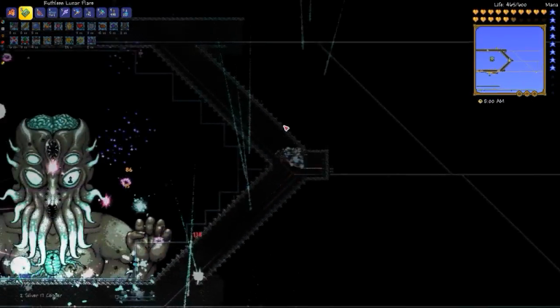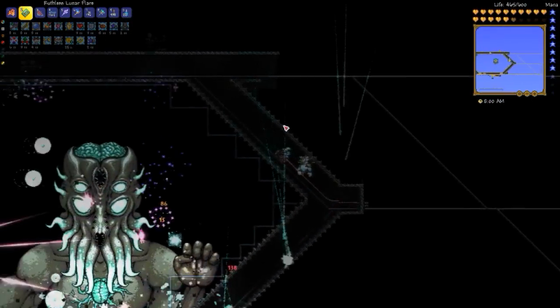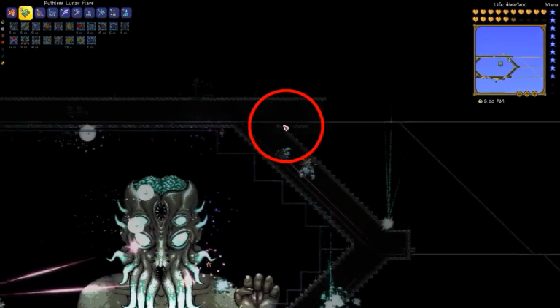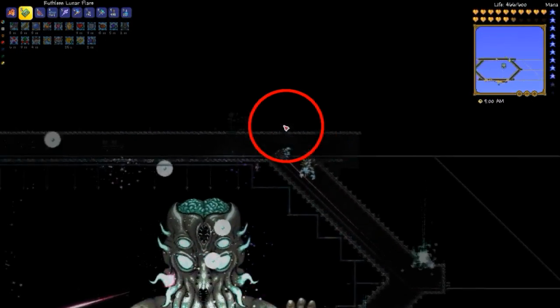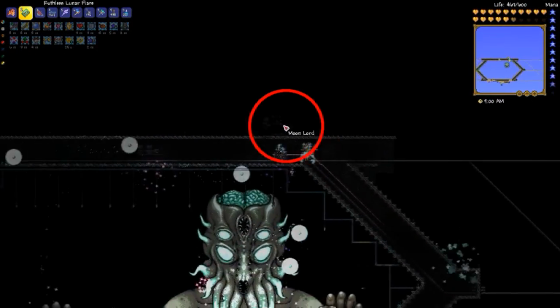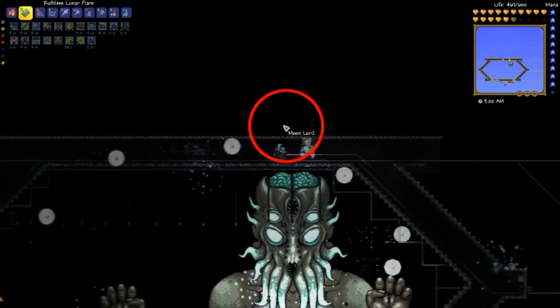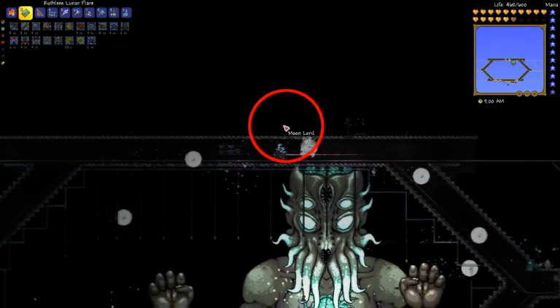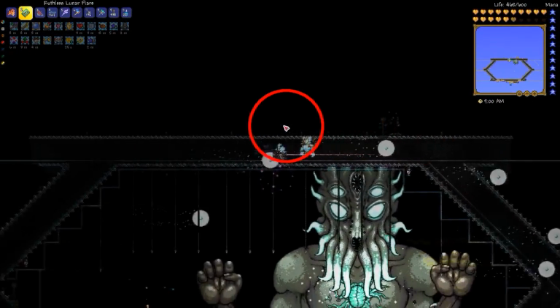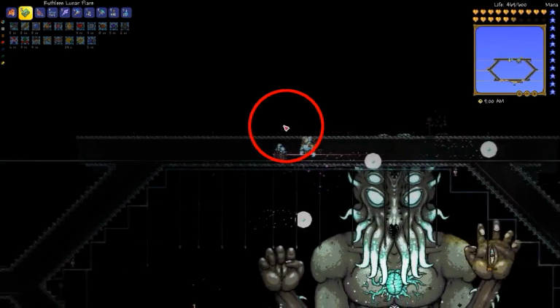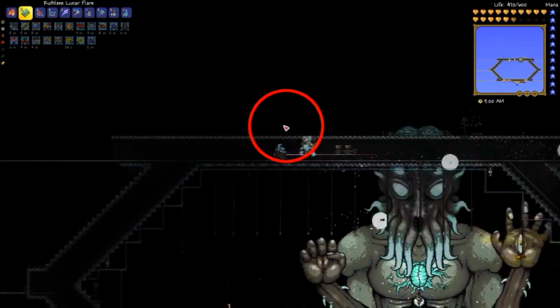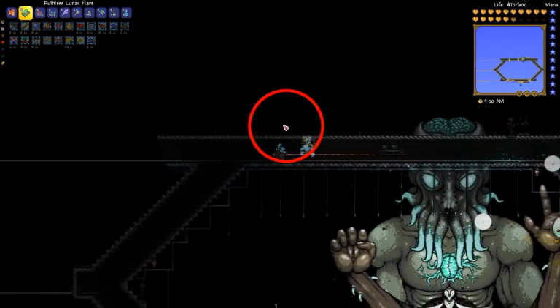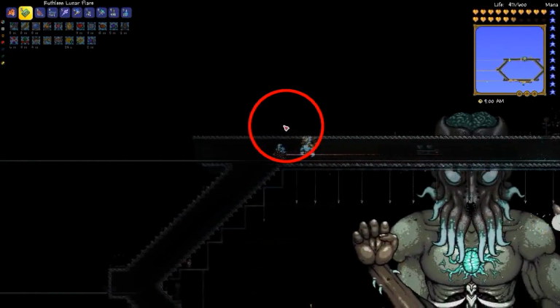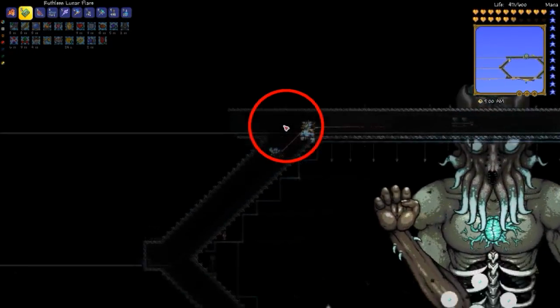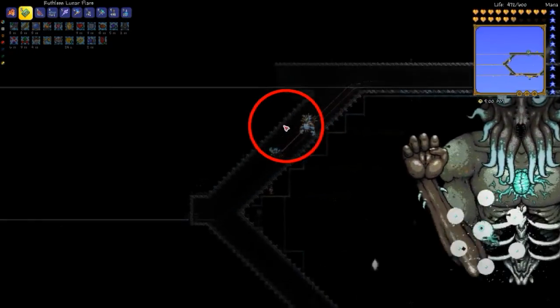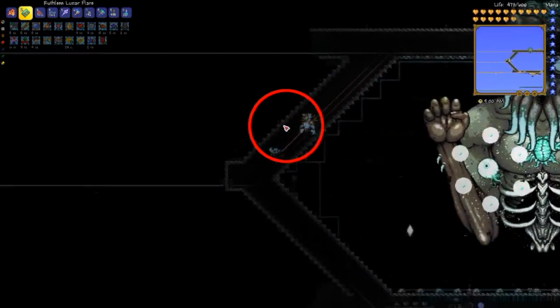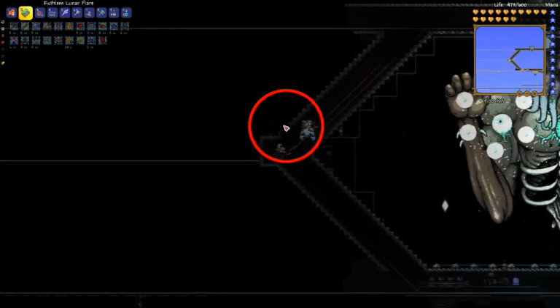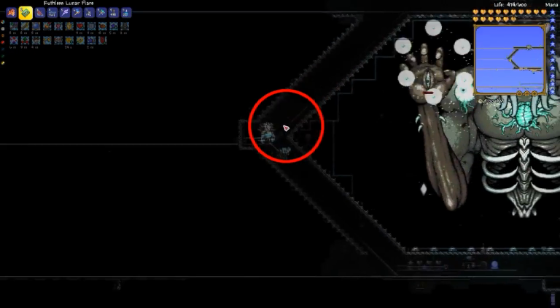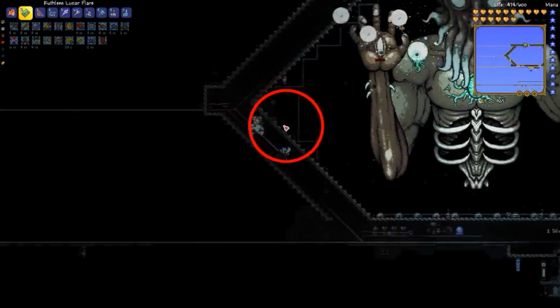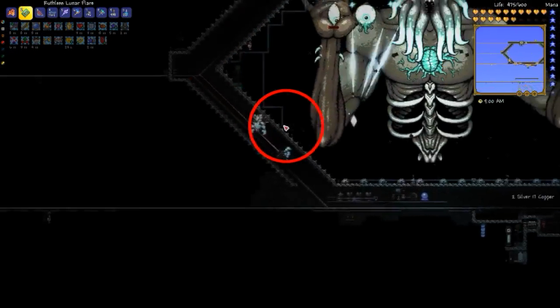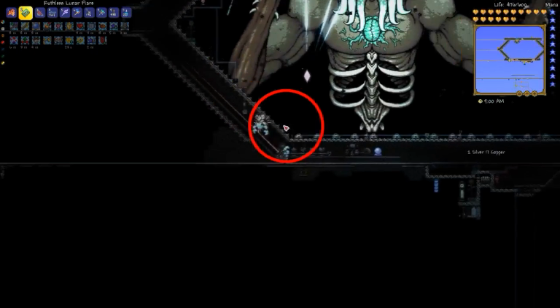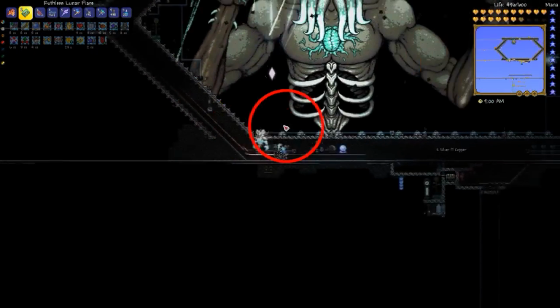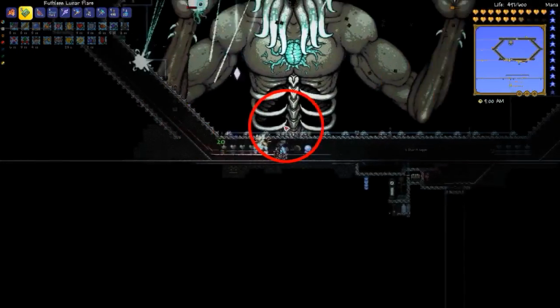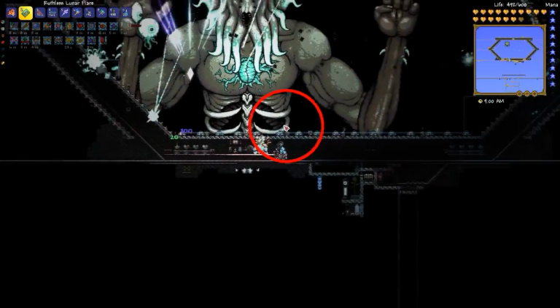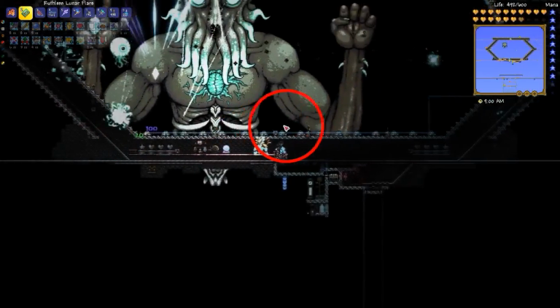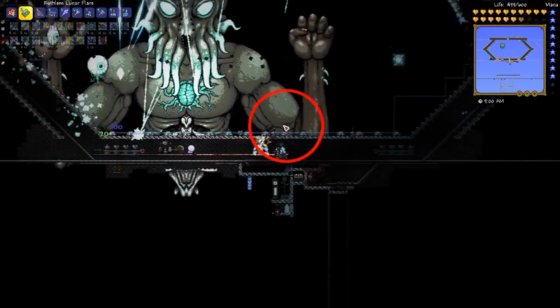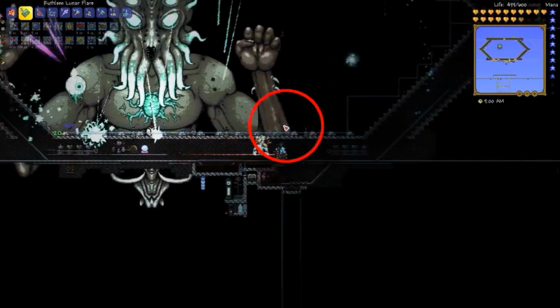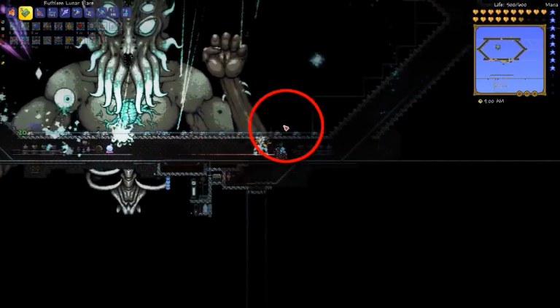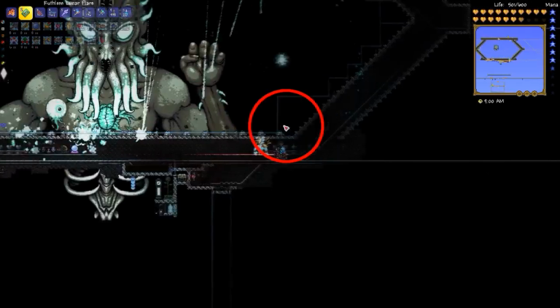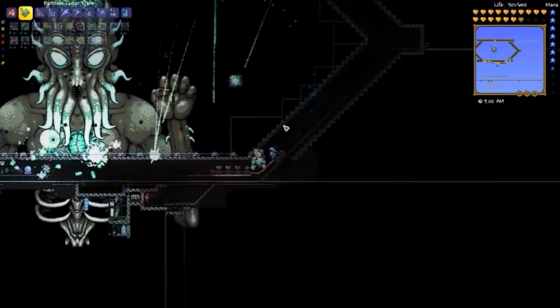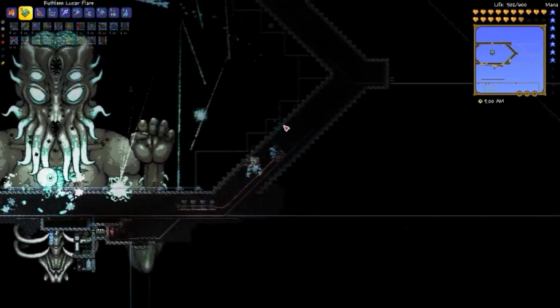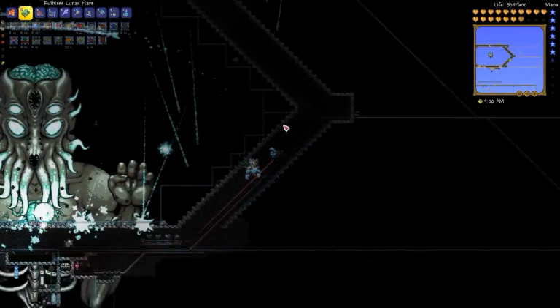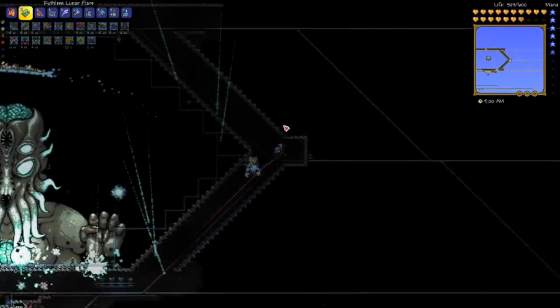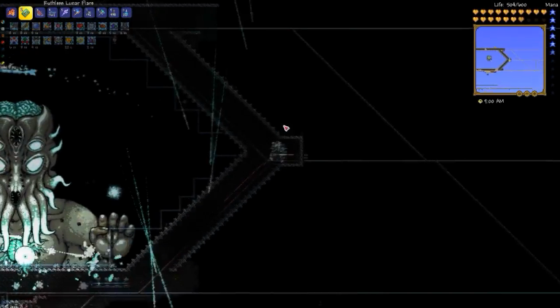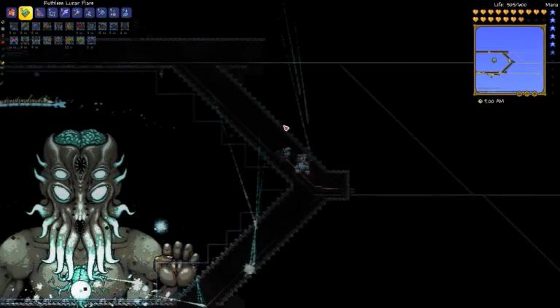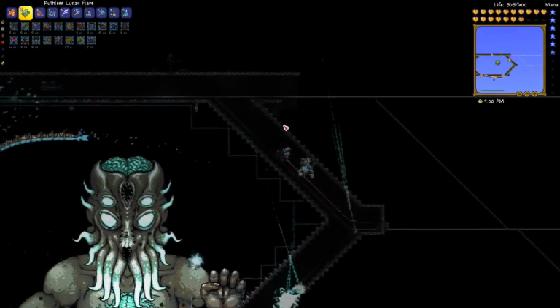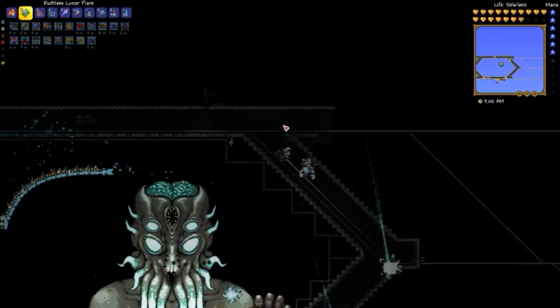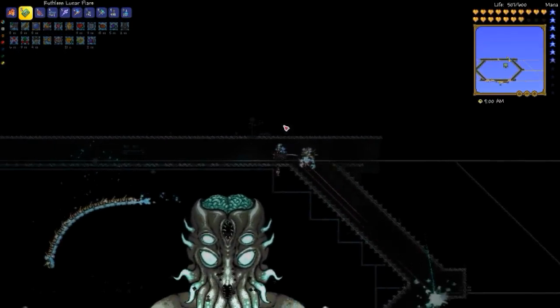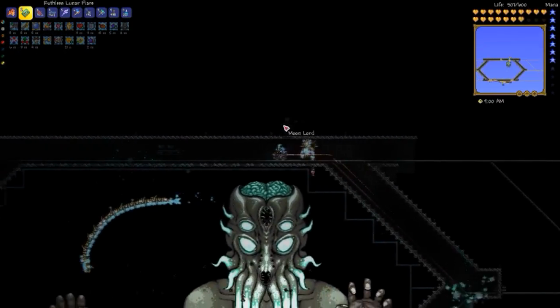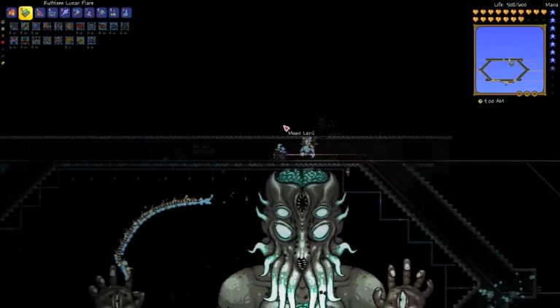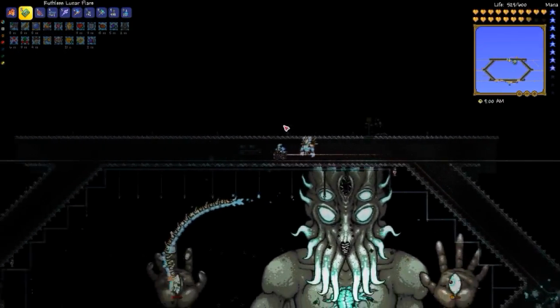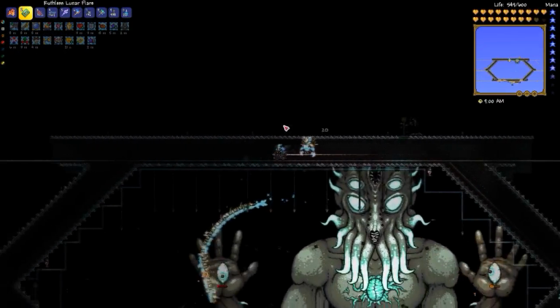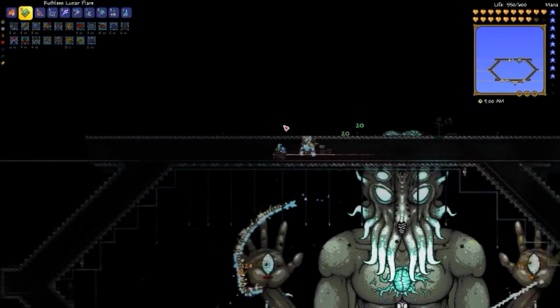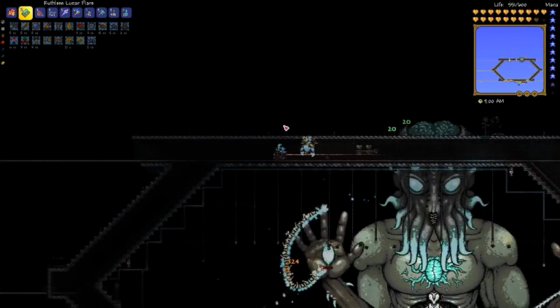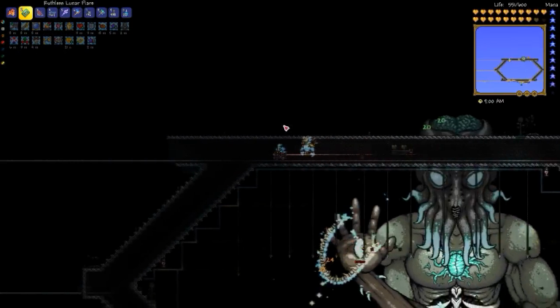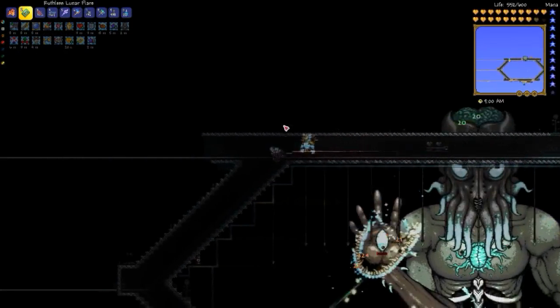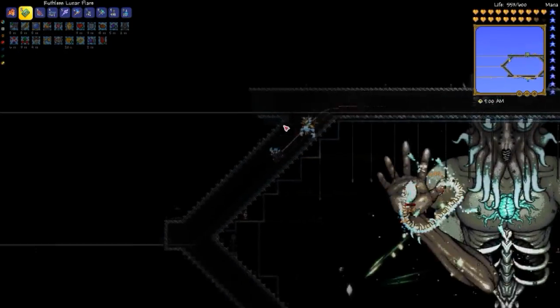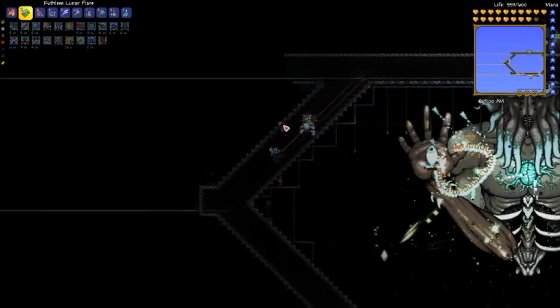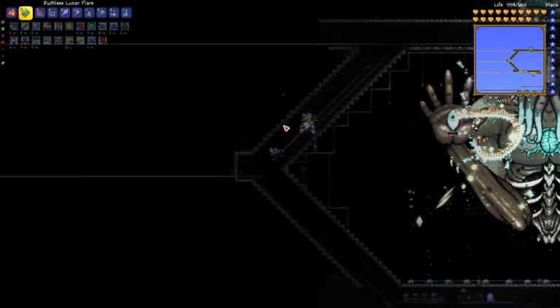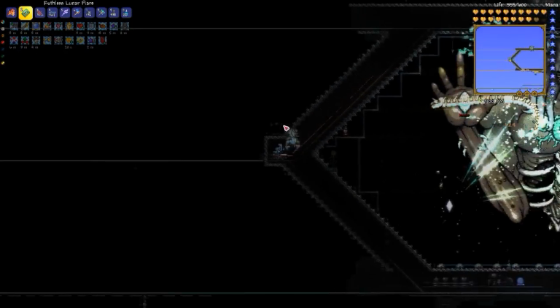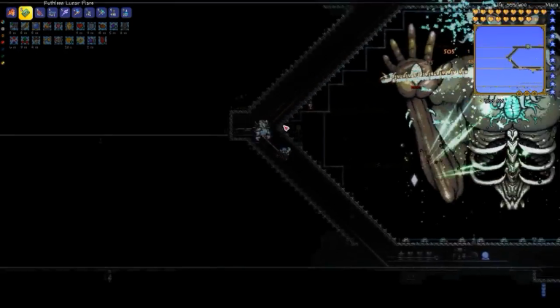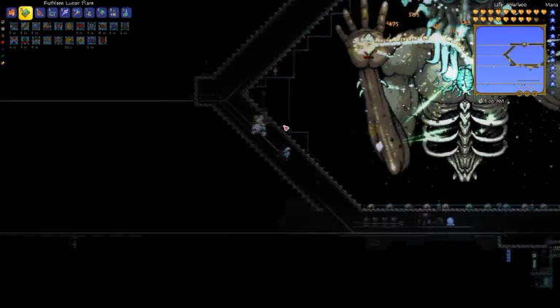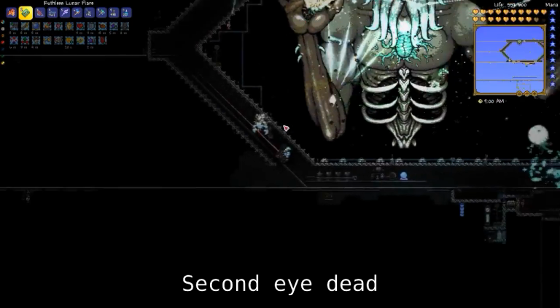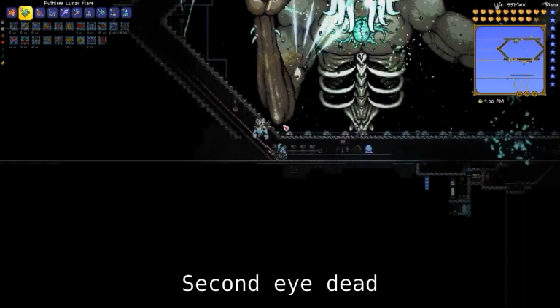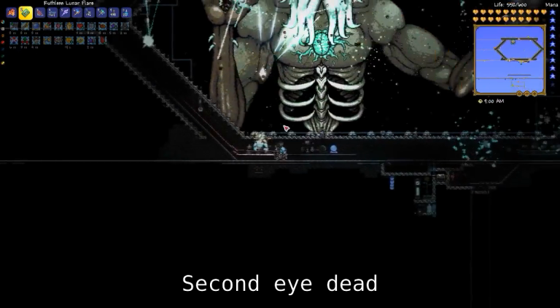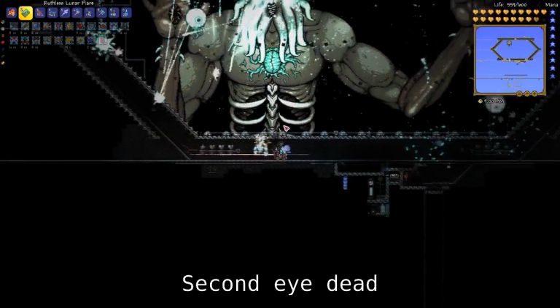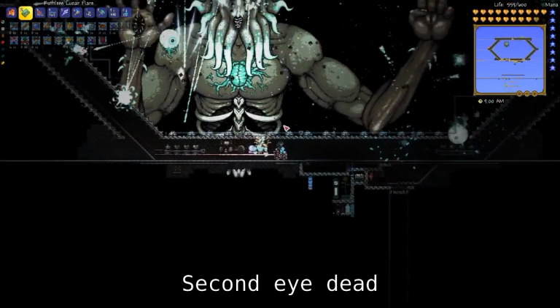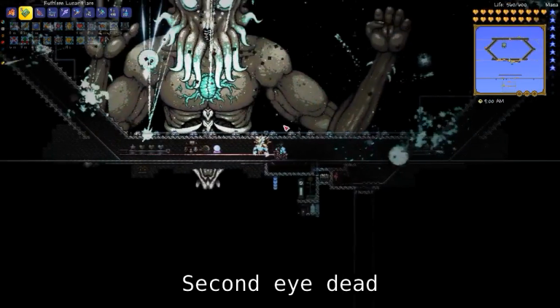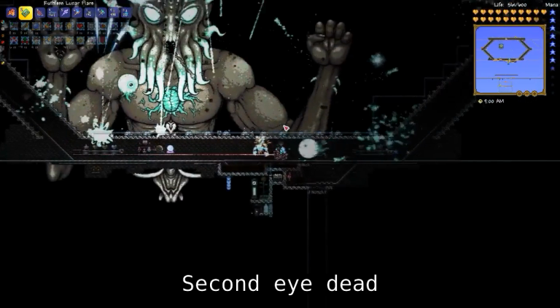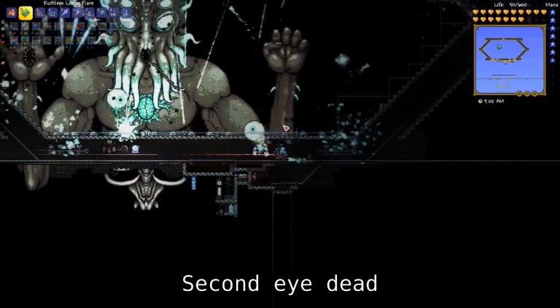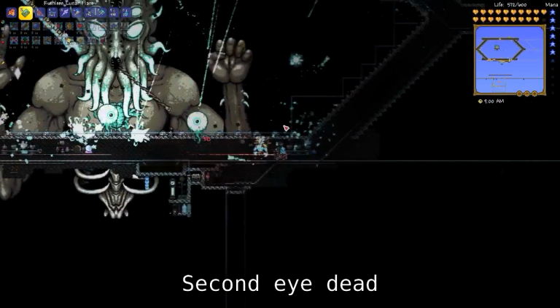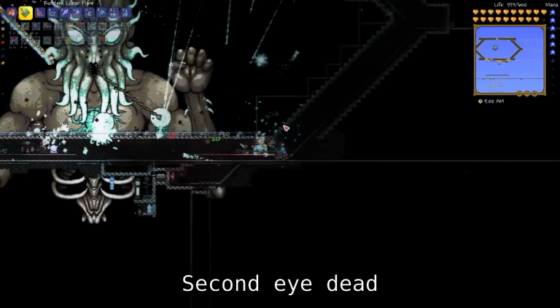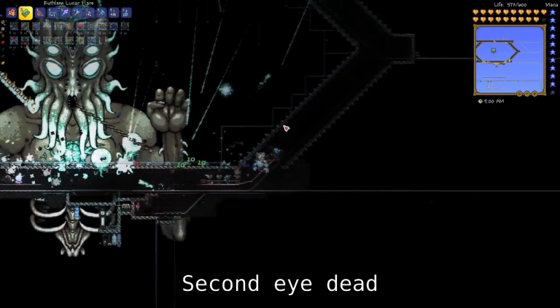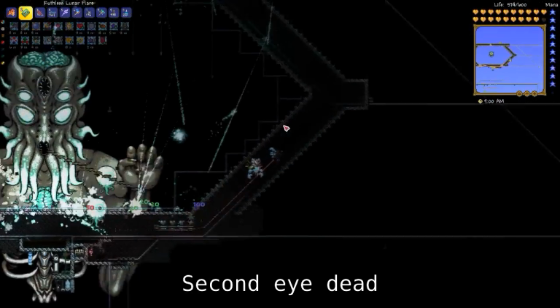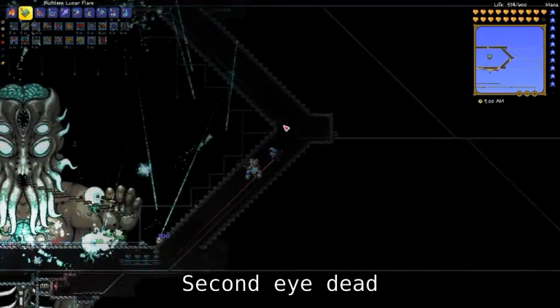You may notice I now have a more easily visible mouse cursor. It turns out there is an option for that after all, it's just labeled in a non-obvious way.